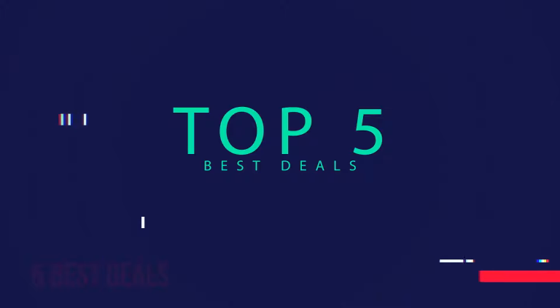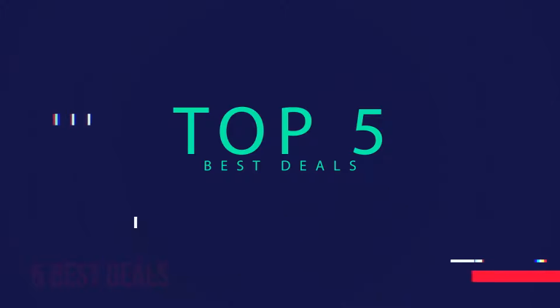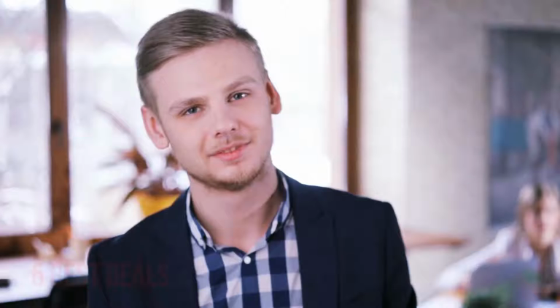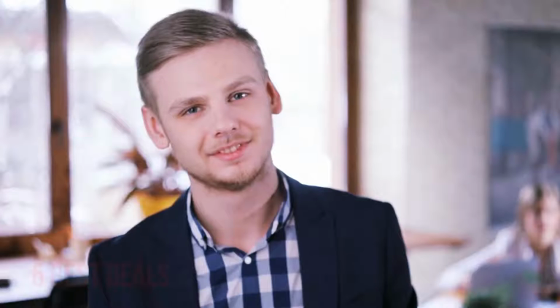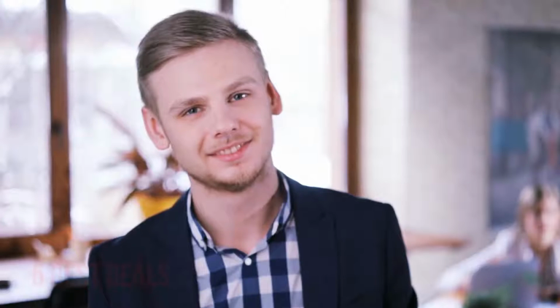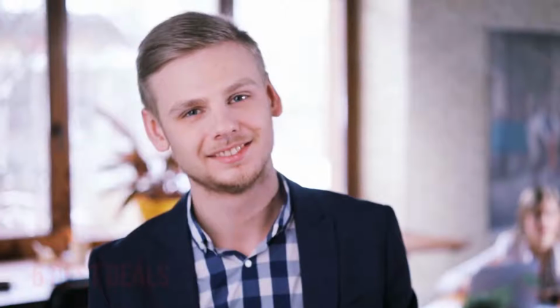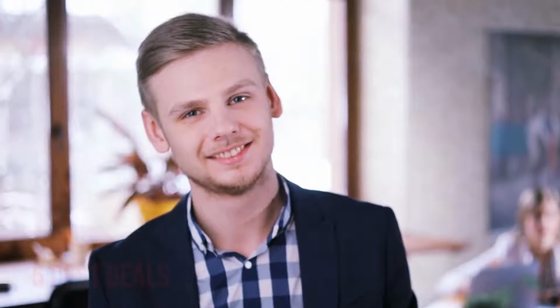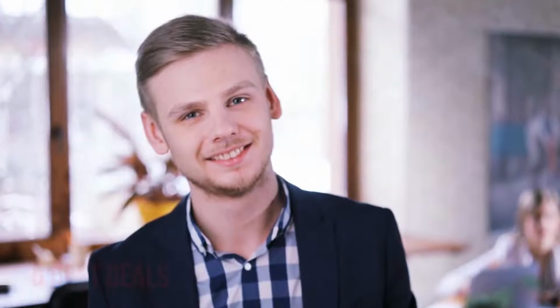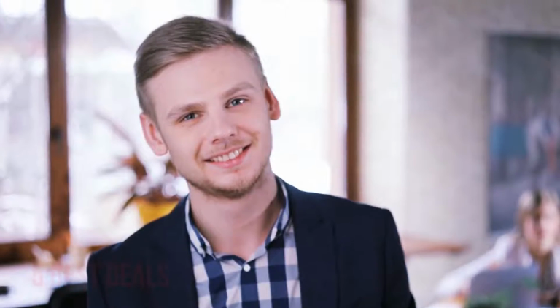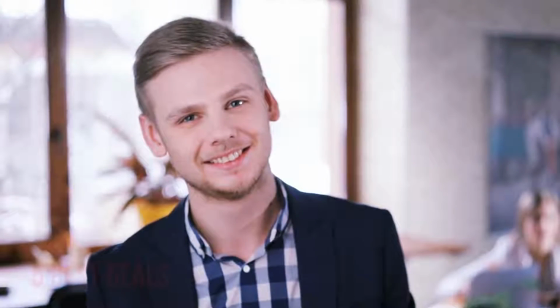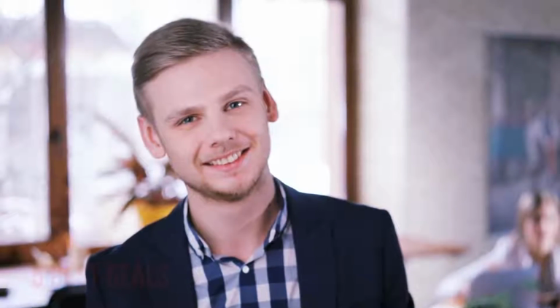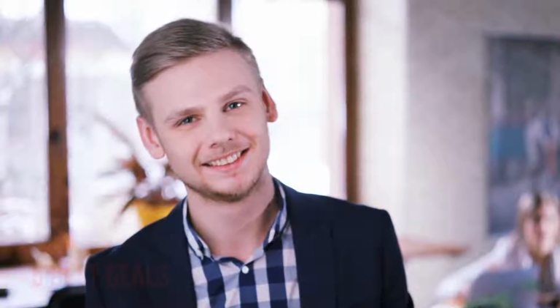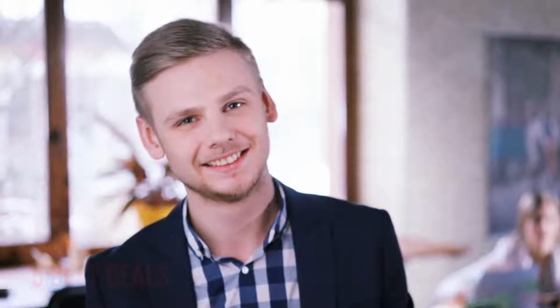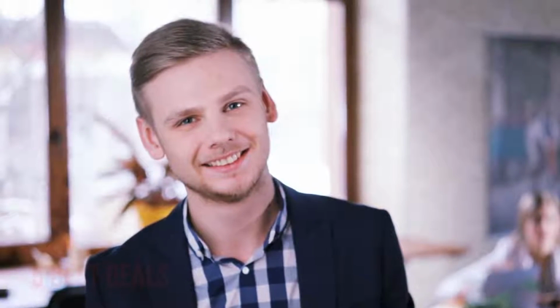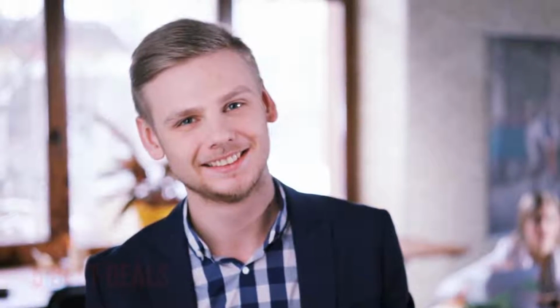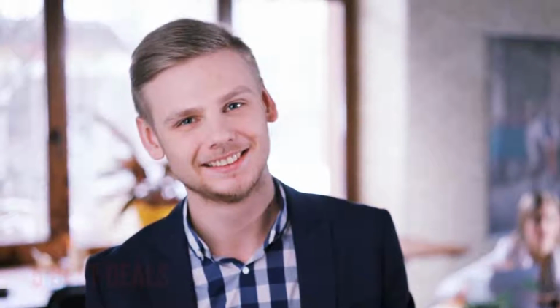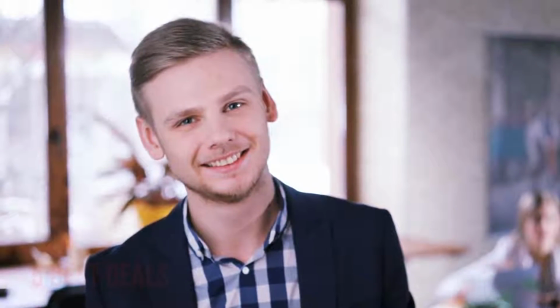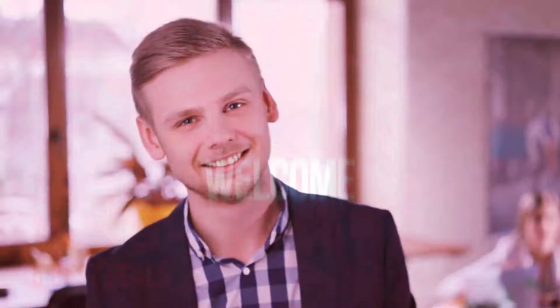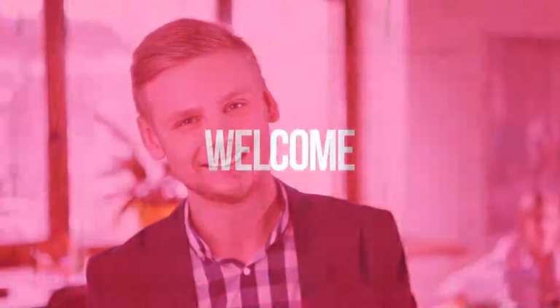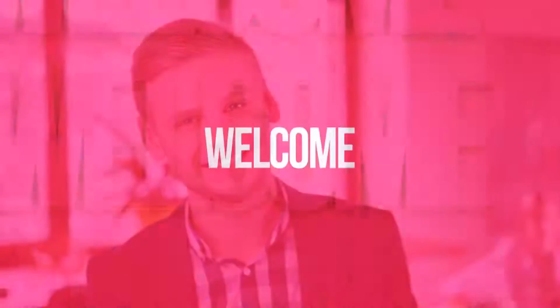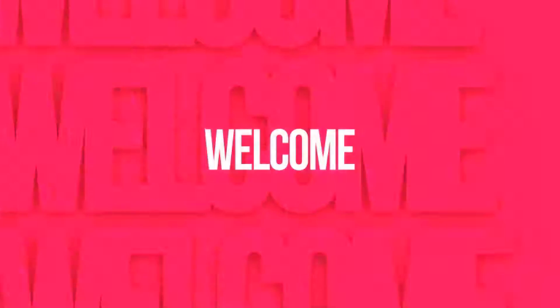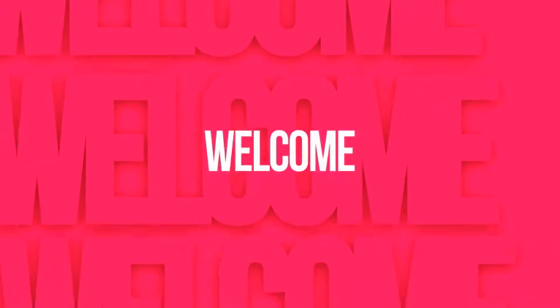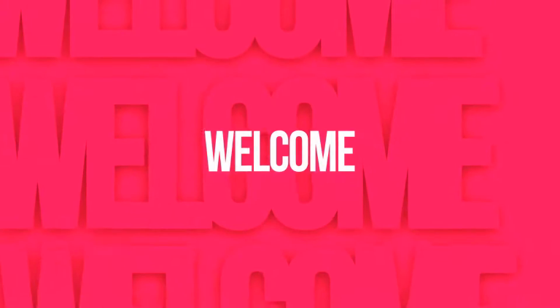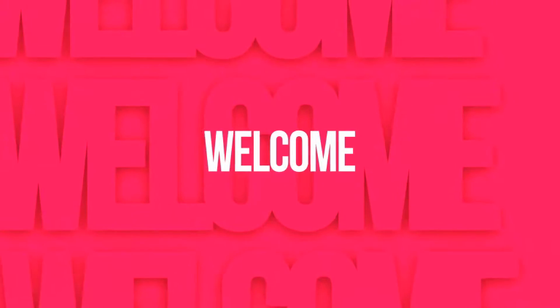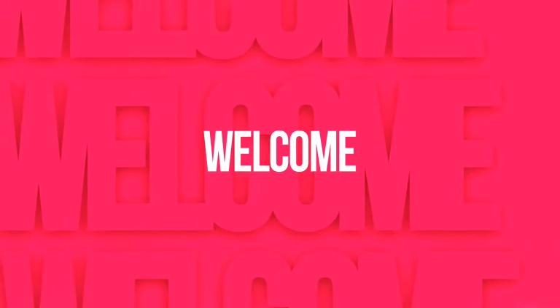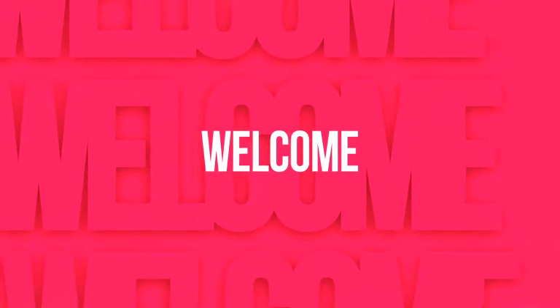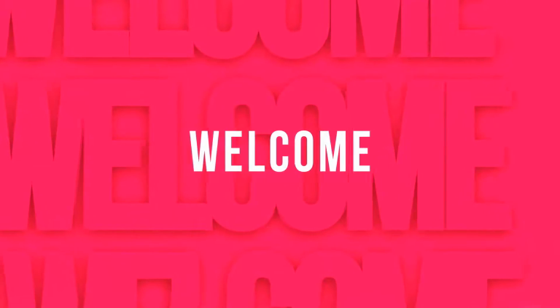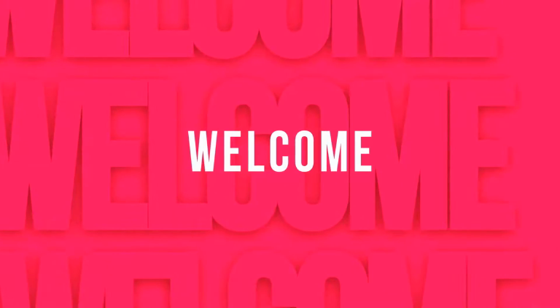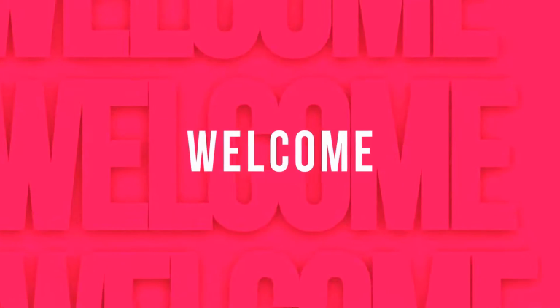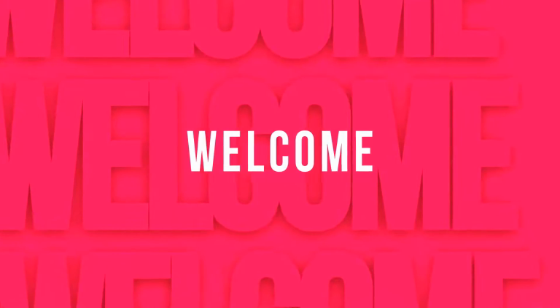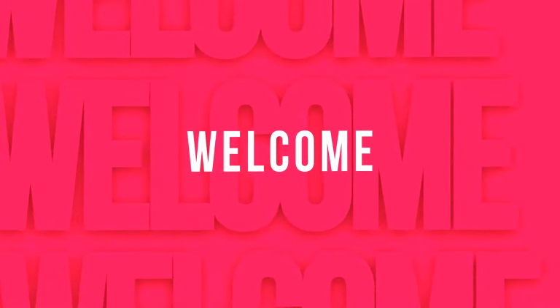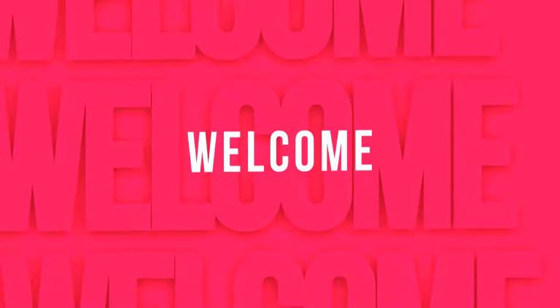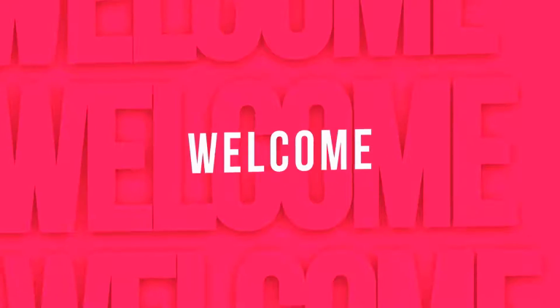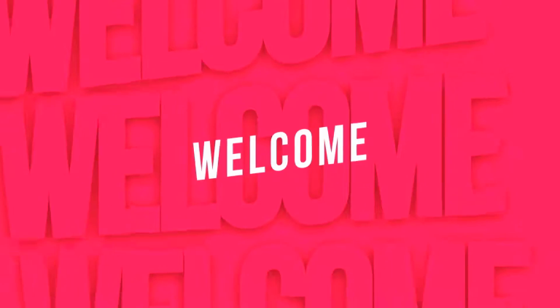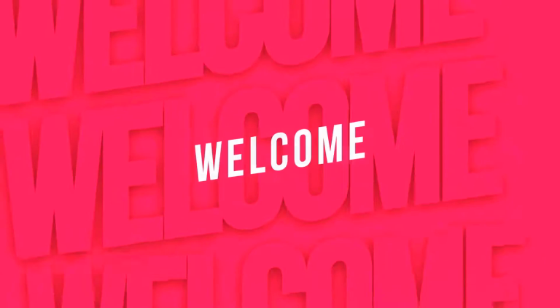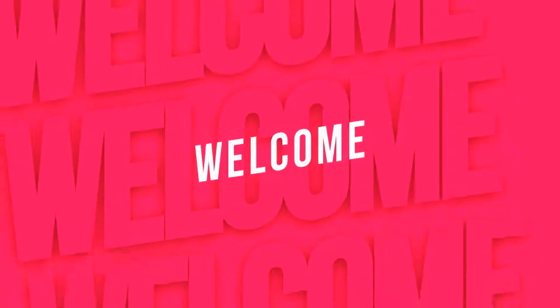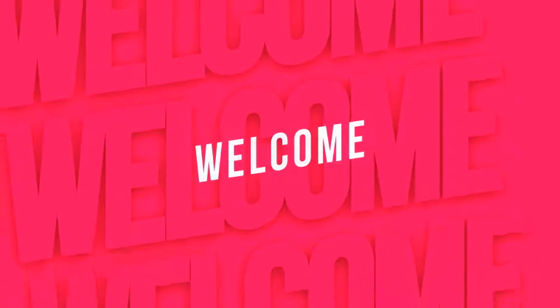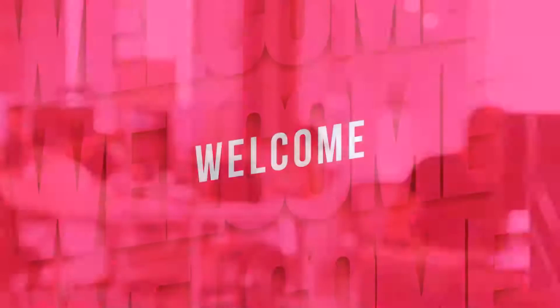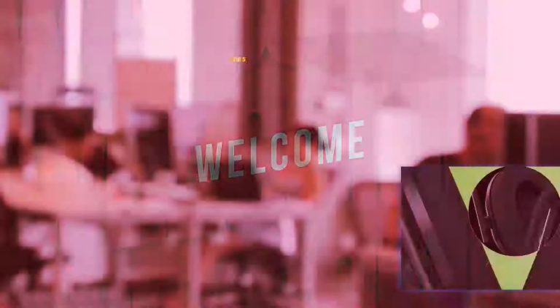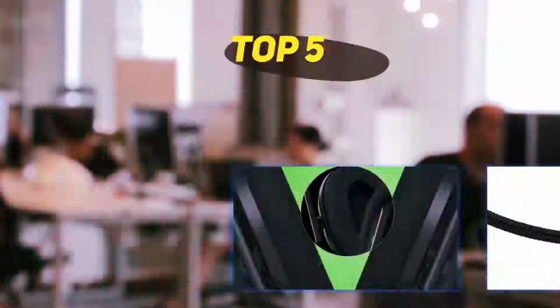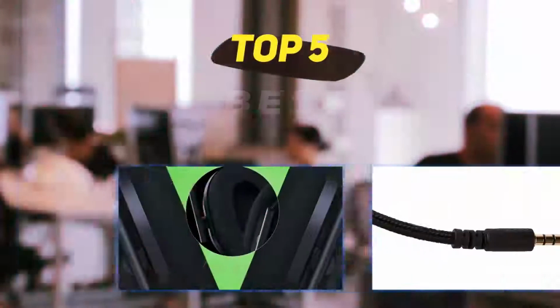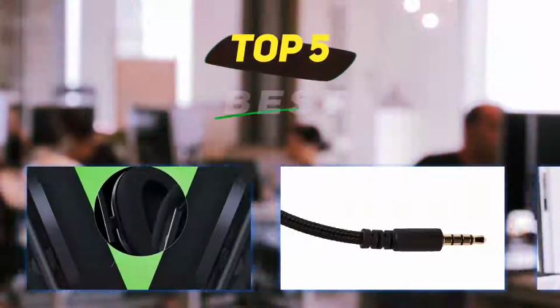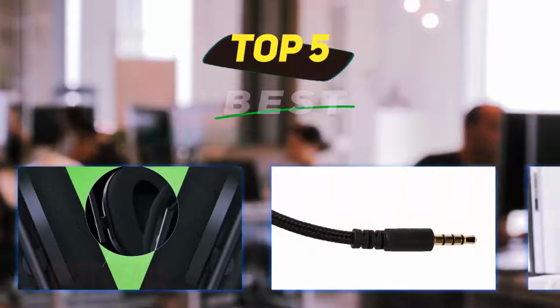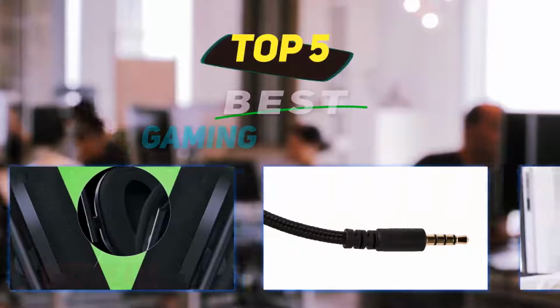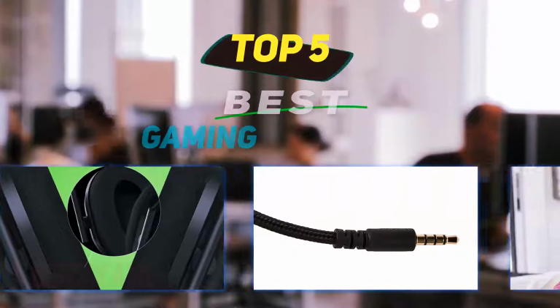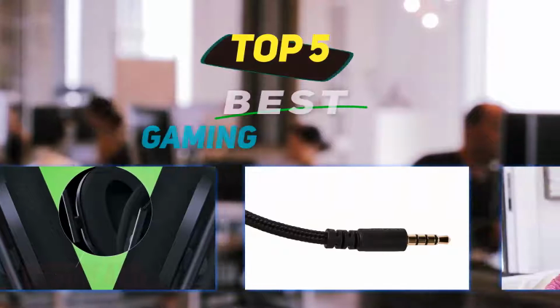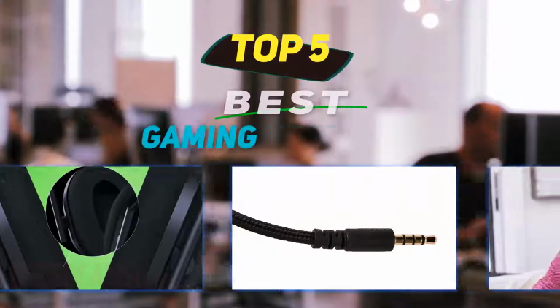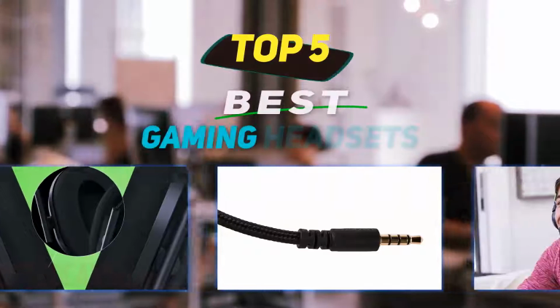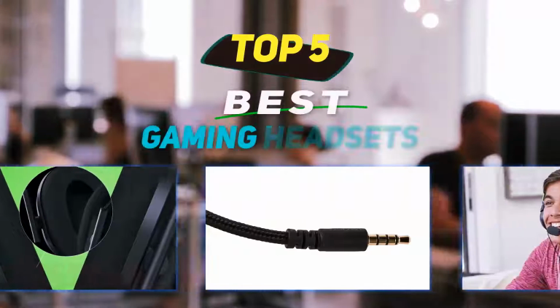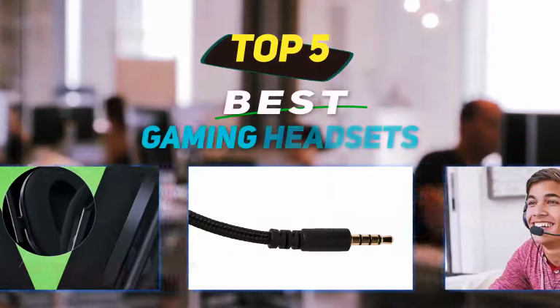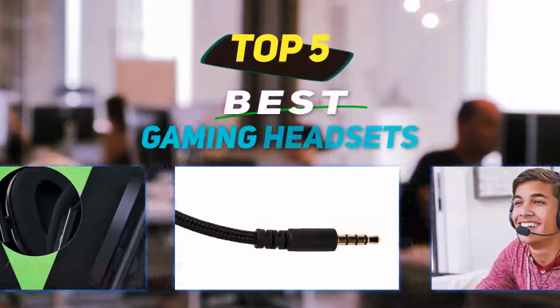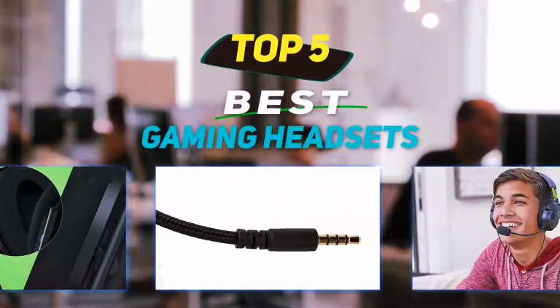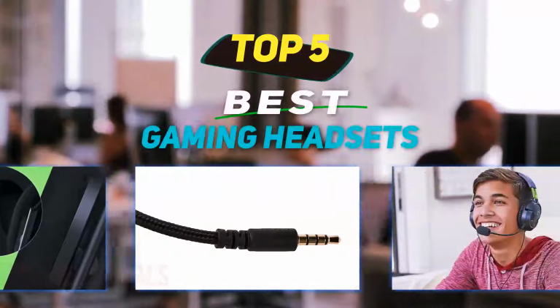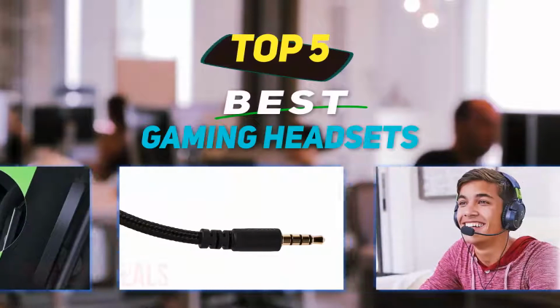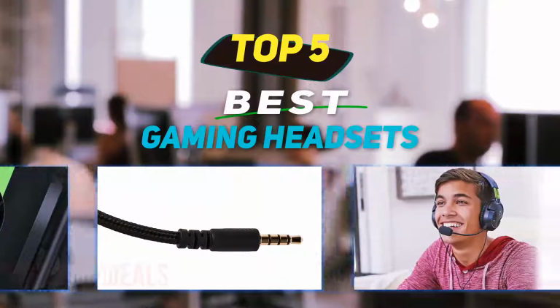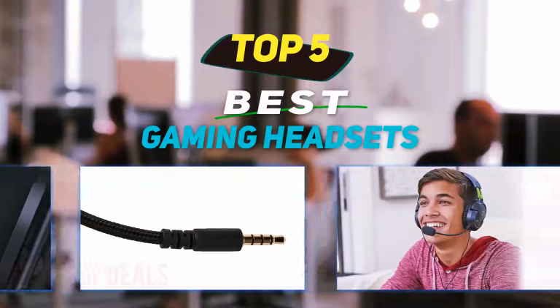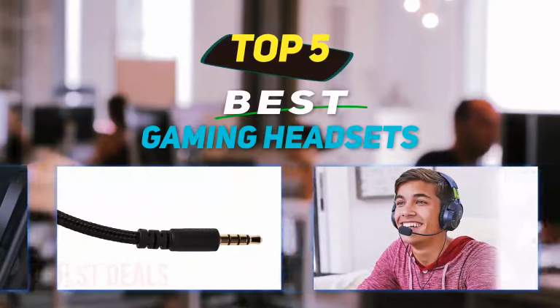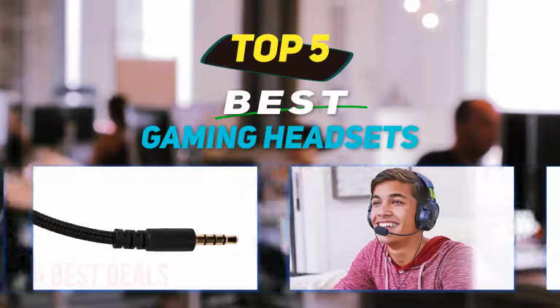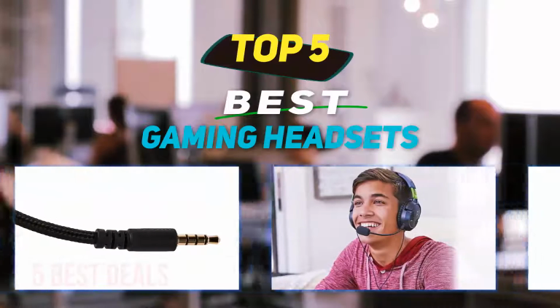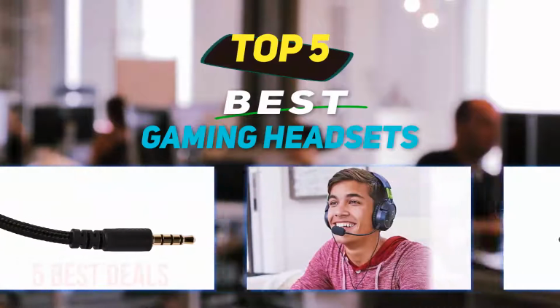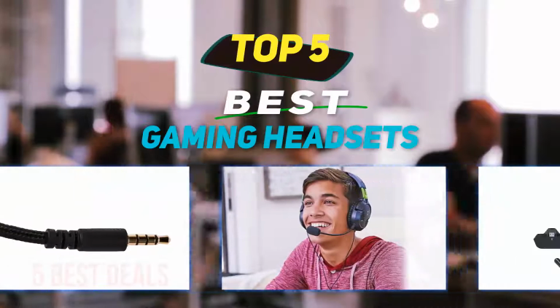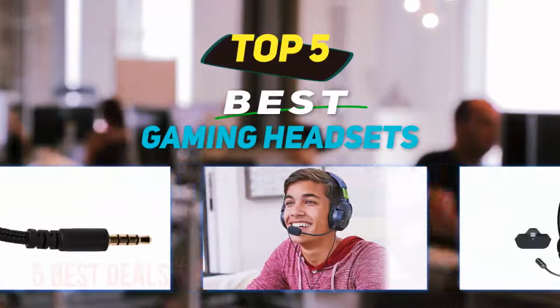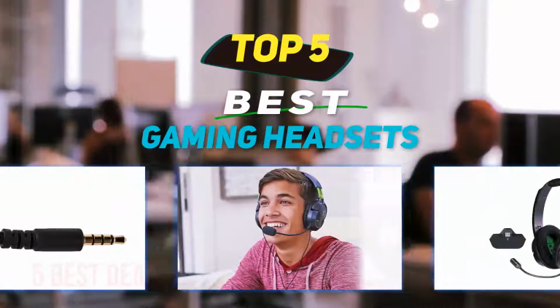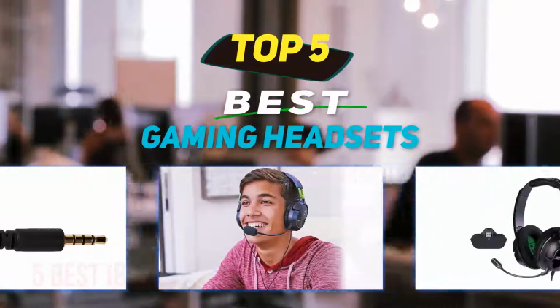Hey guys, welcome back to my channel. In this video I'm going to talk about the top five best gaming headsets.